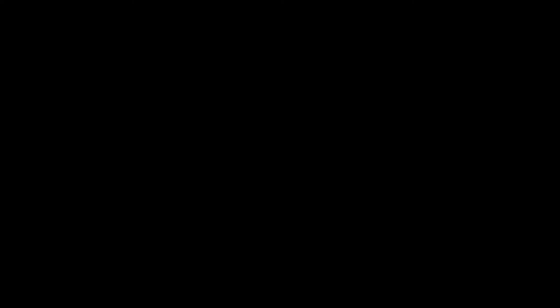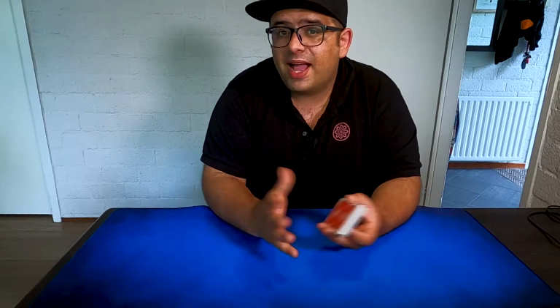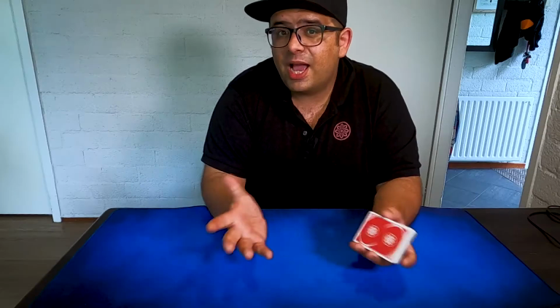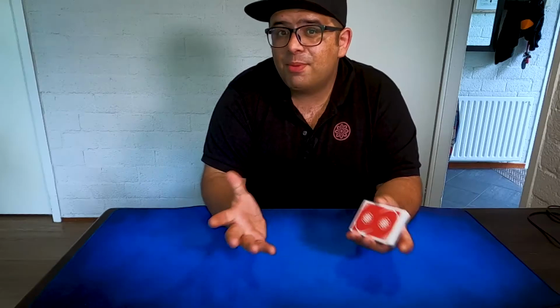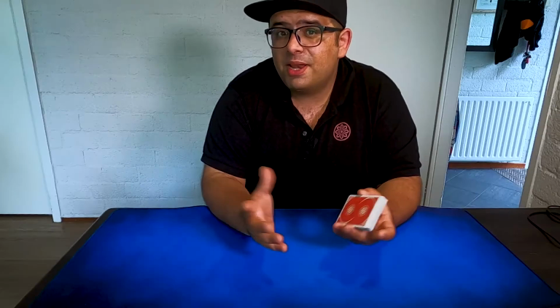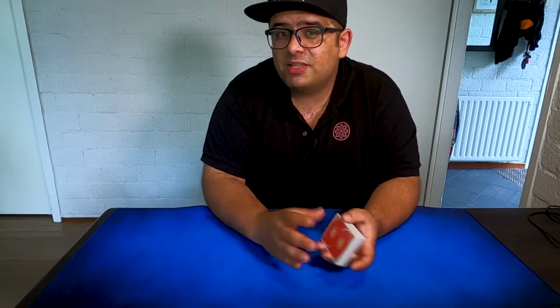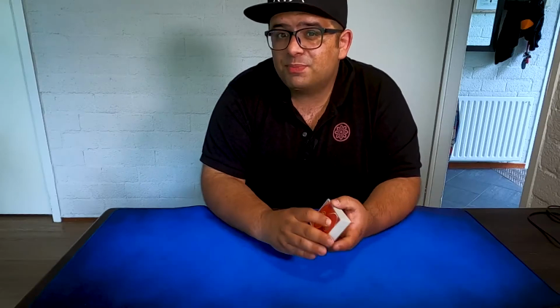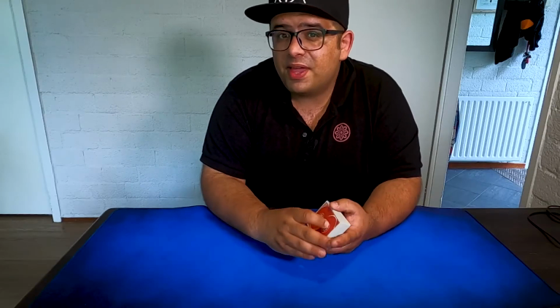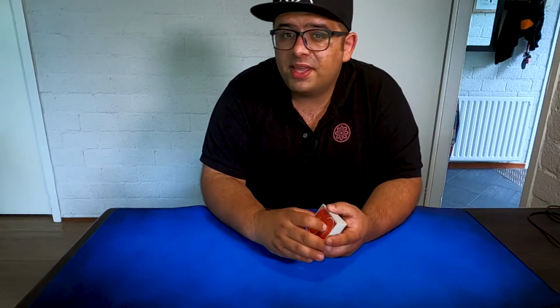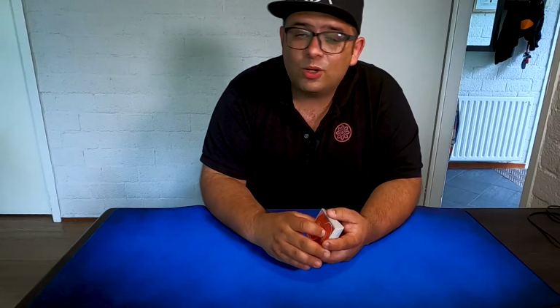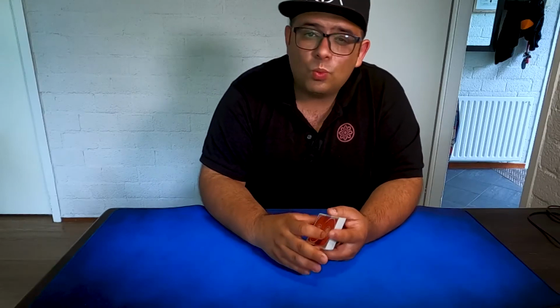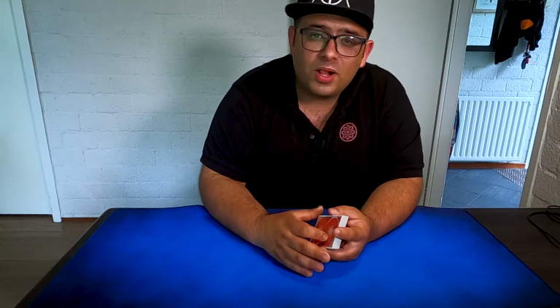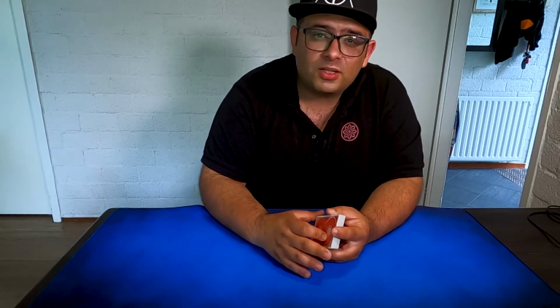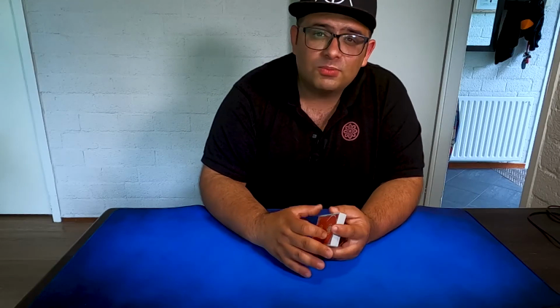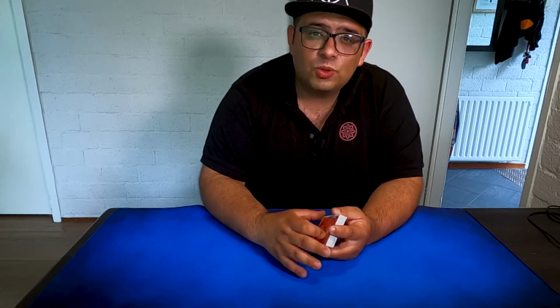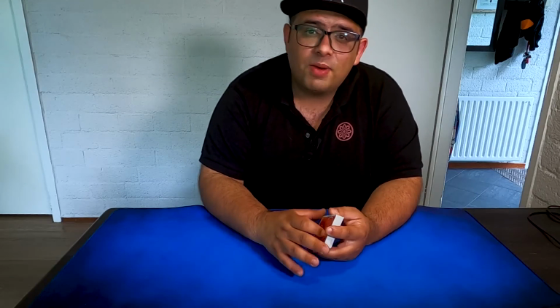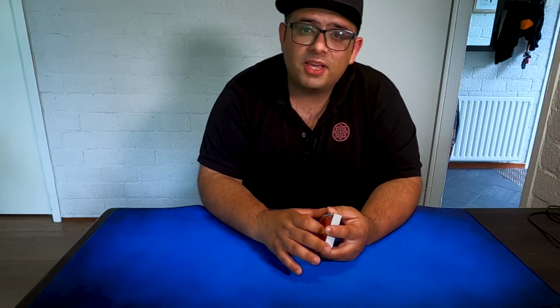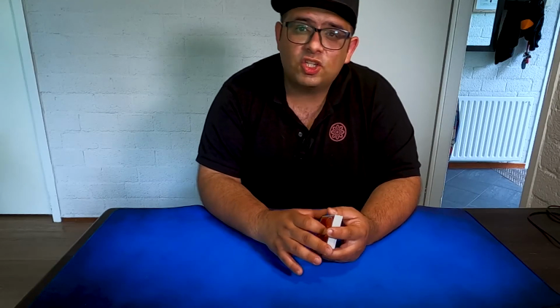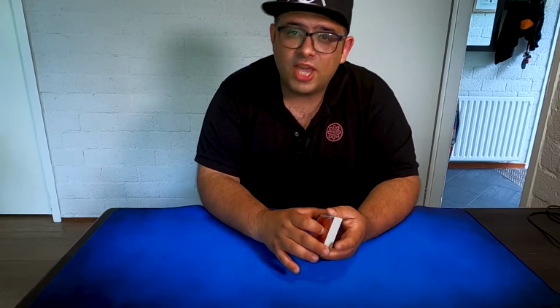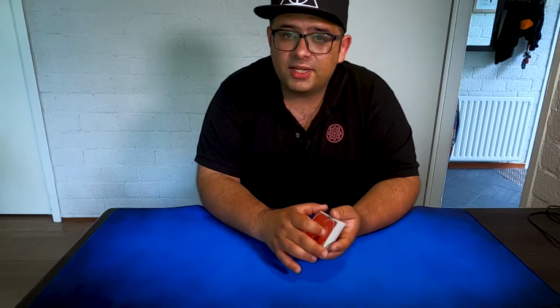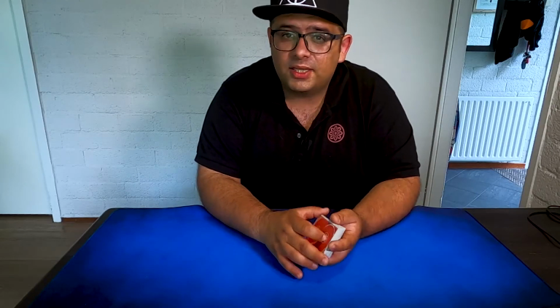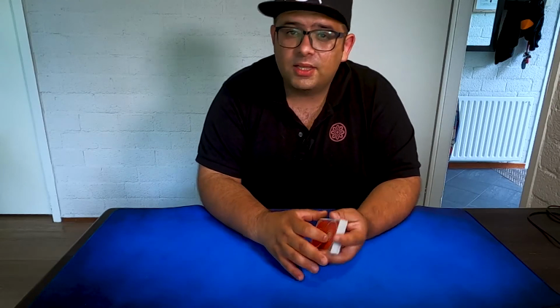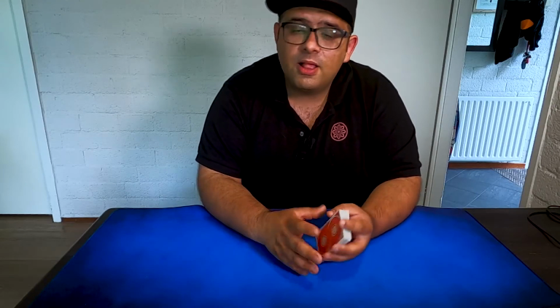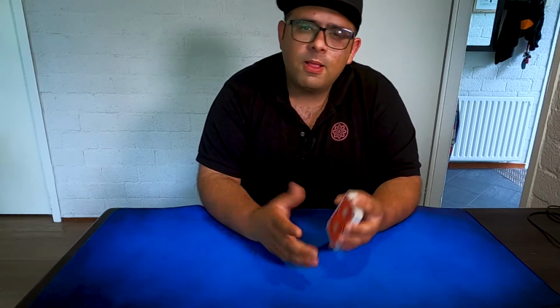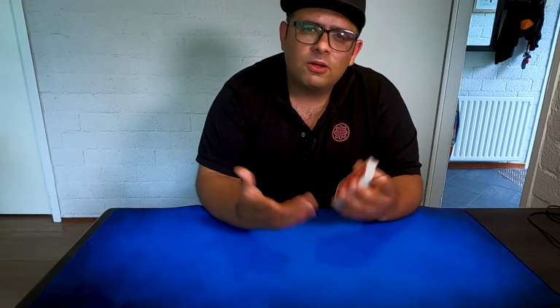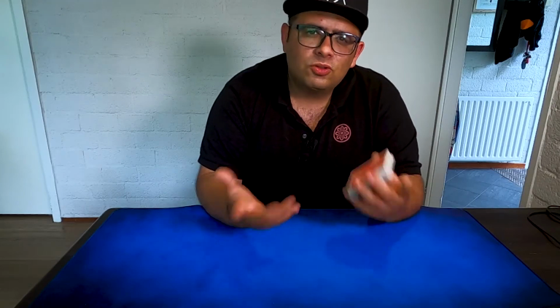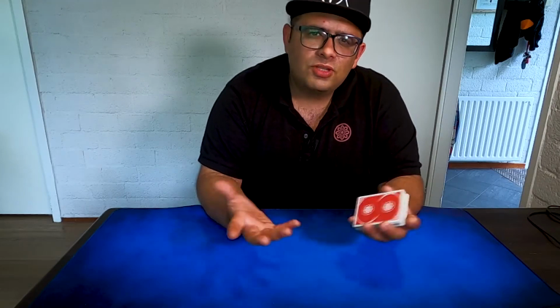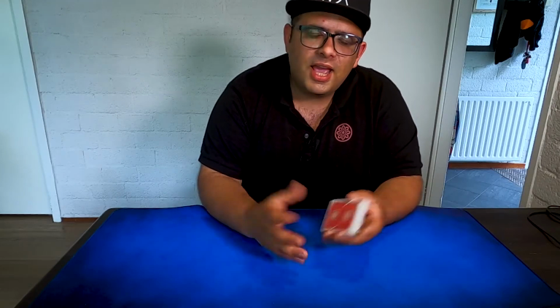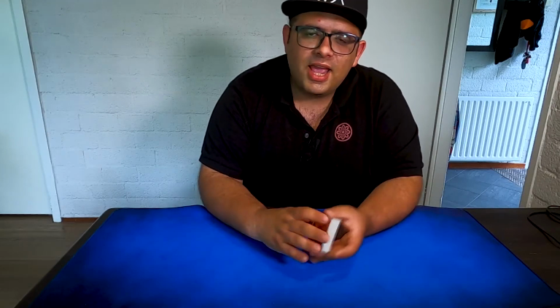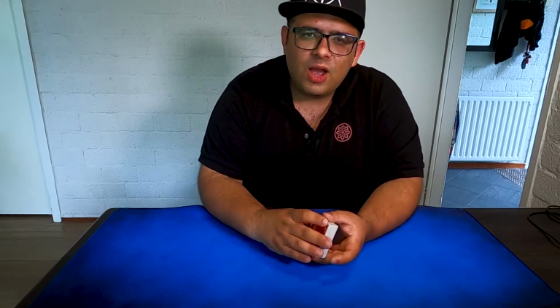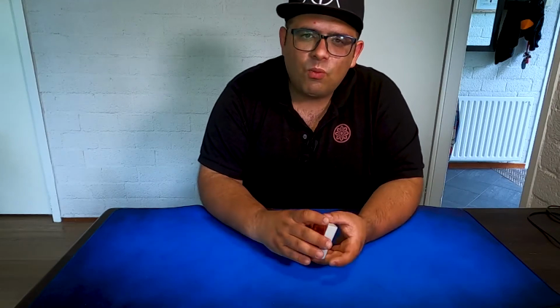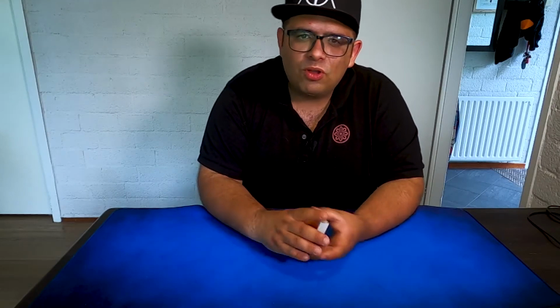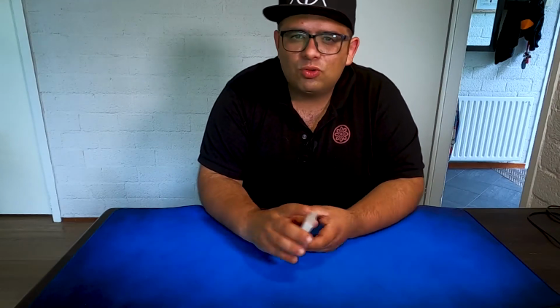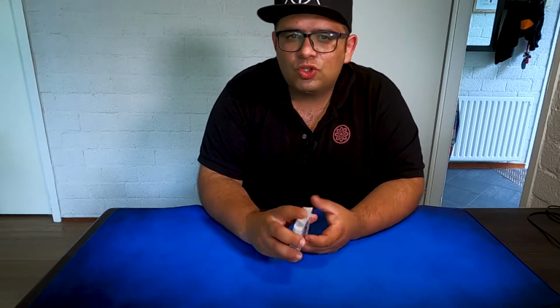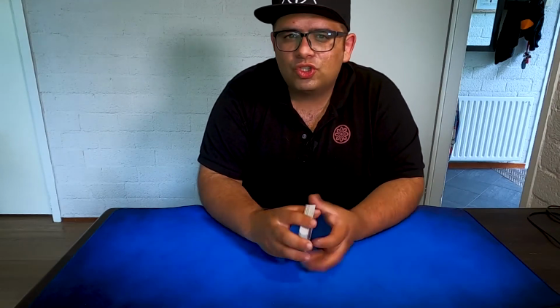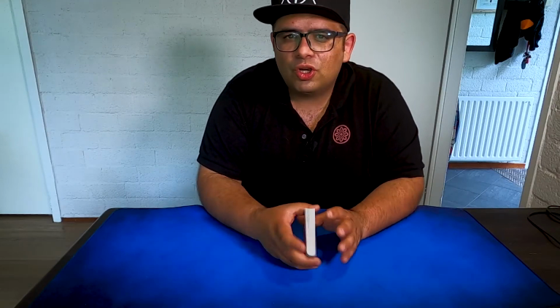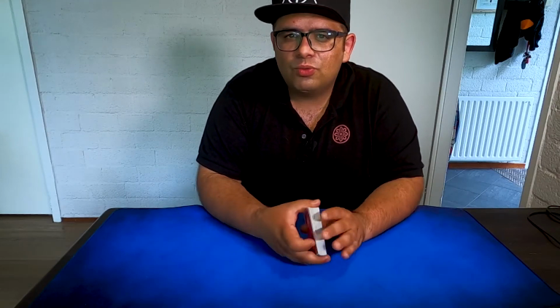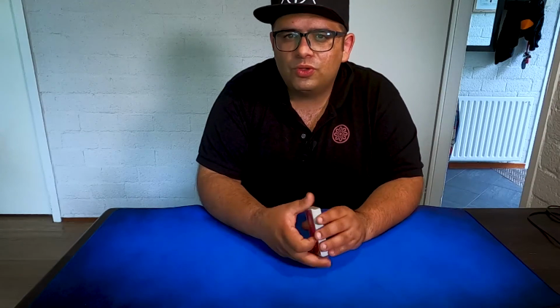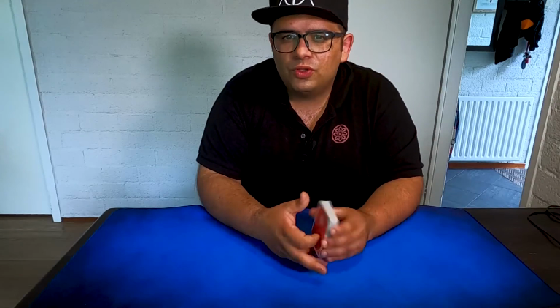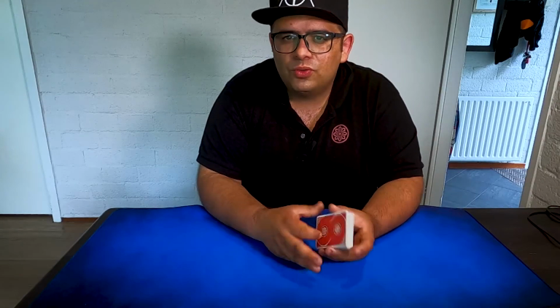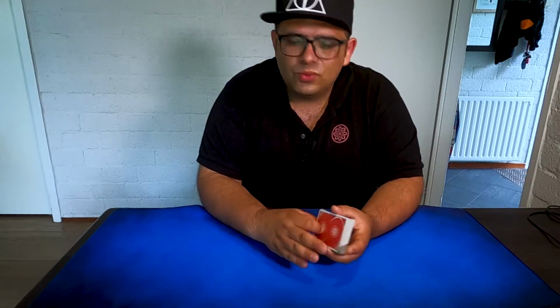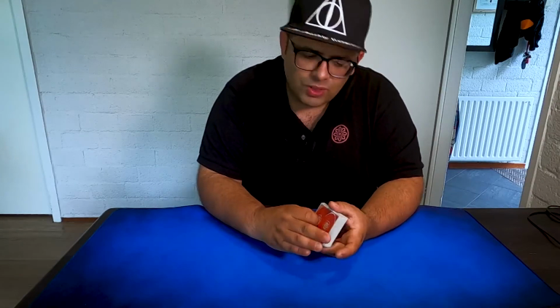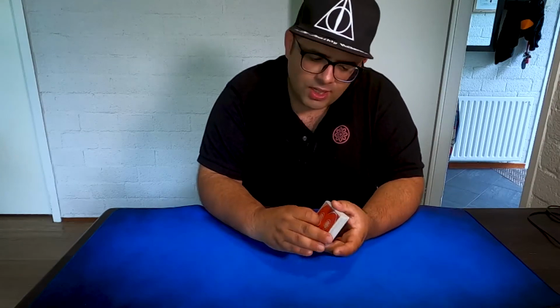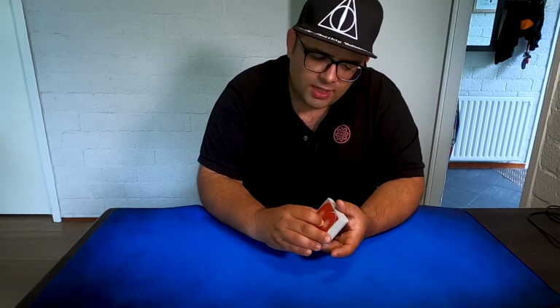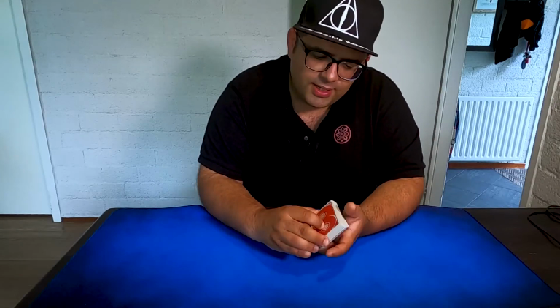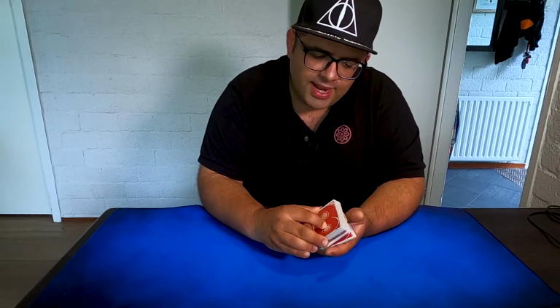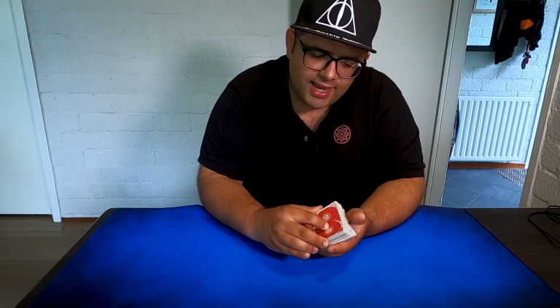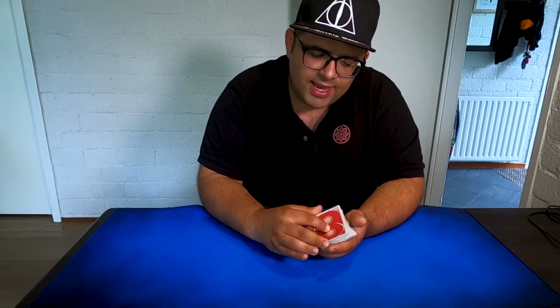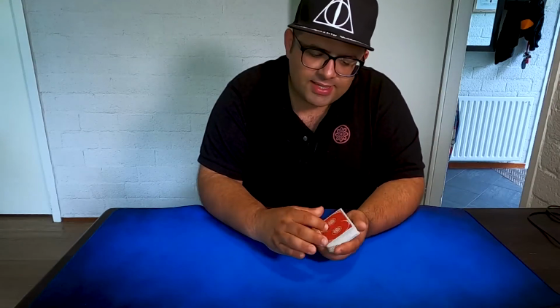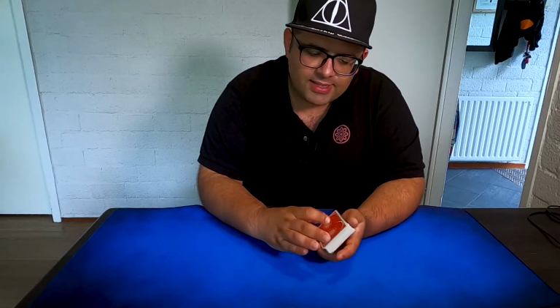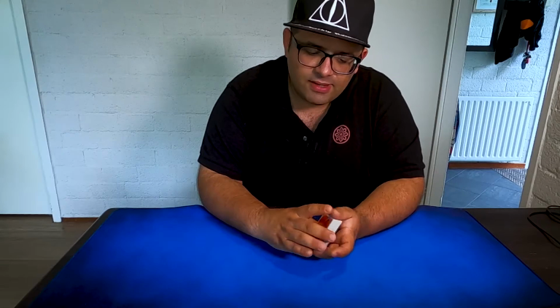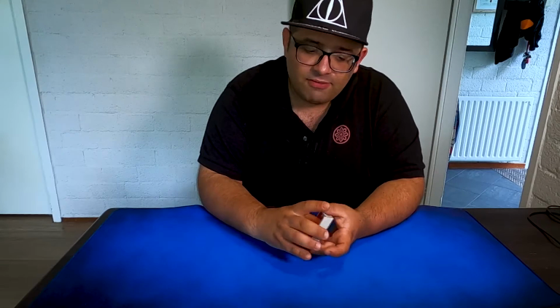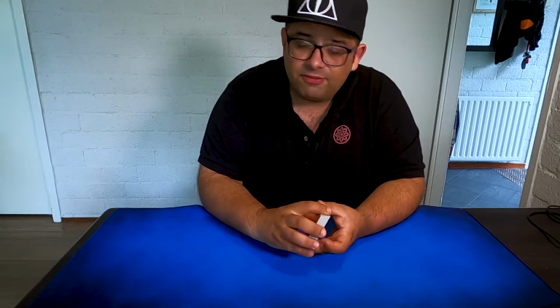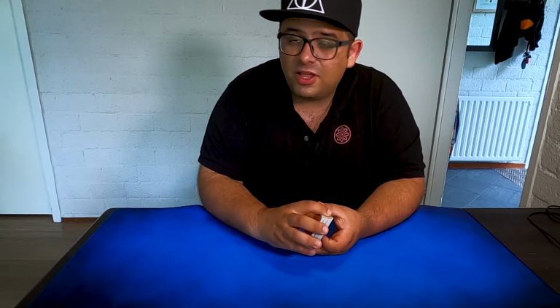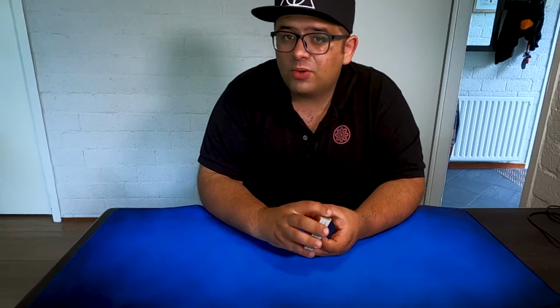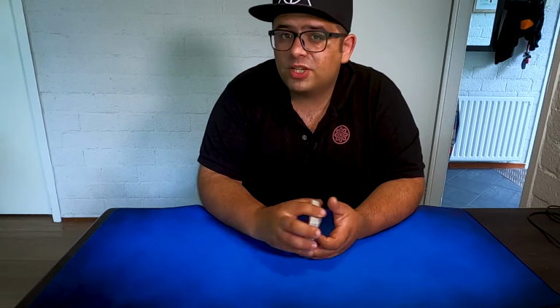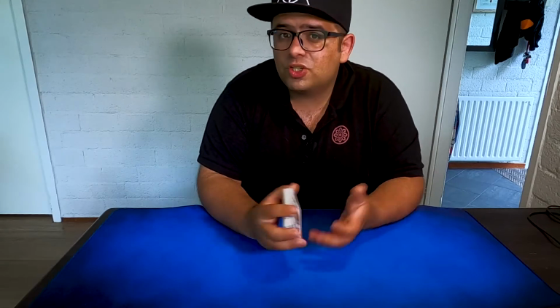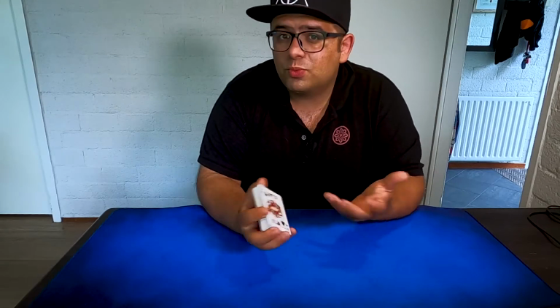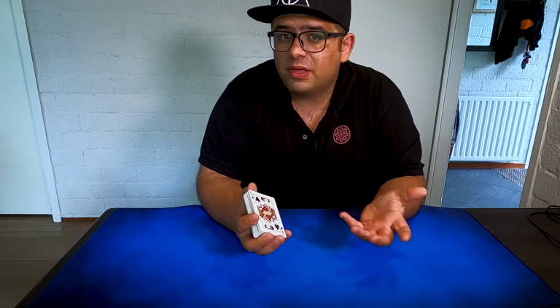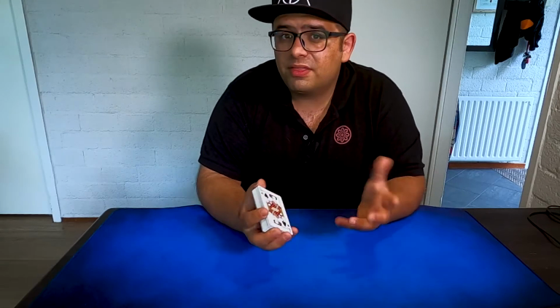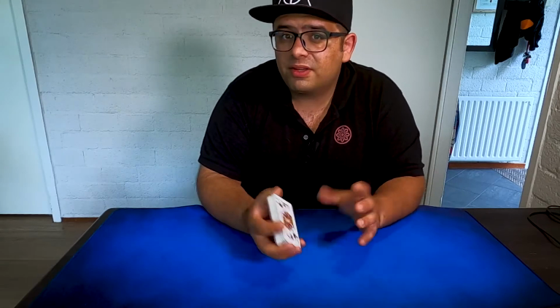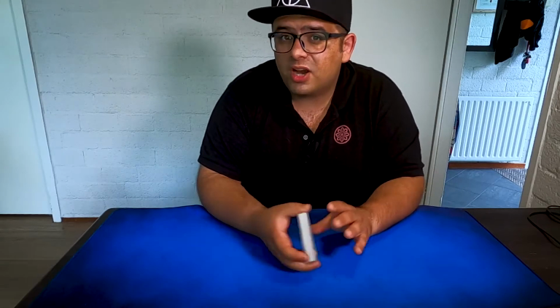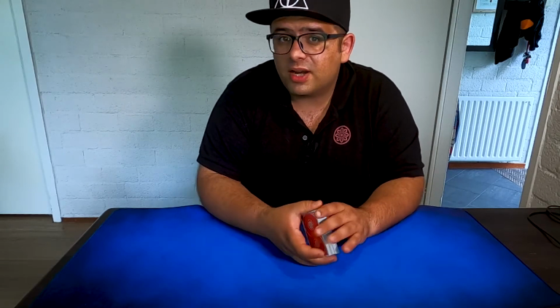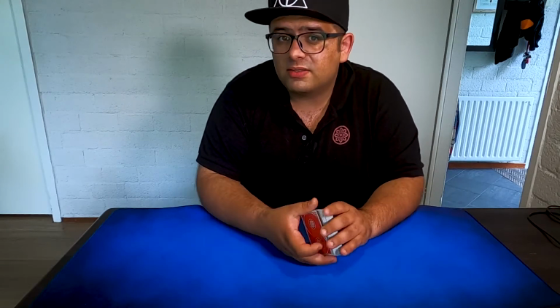Hi, my name is Benny and welcome to my channel. Today I want to show you a nice flourish with the cards, so if you want to see it, then stay tuned.